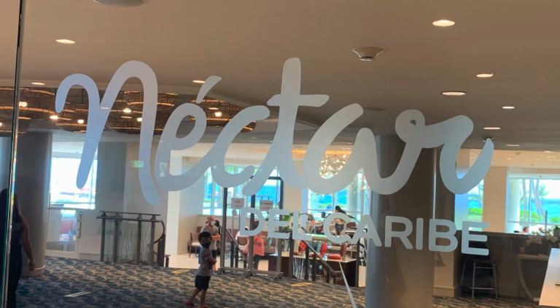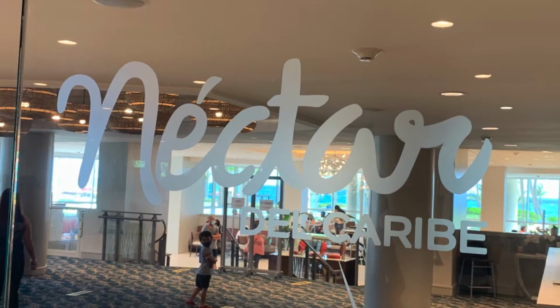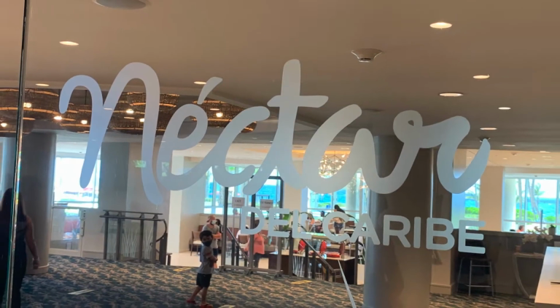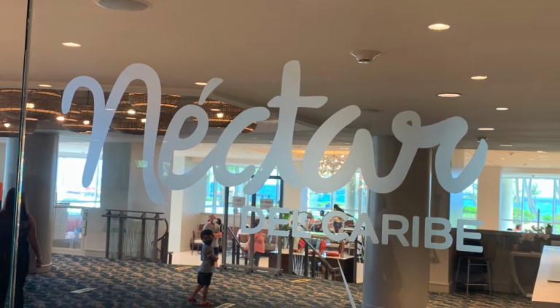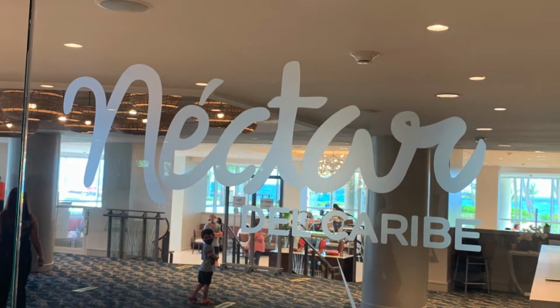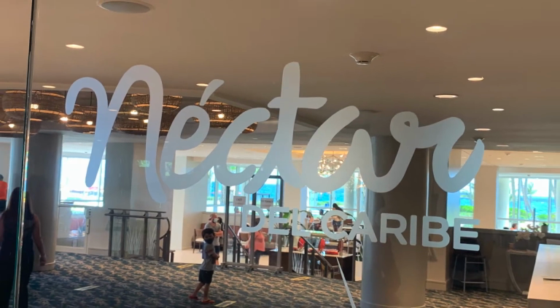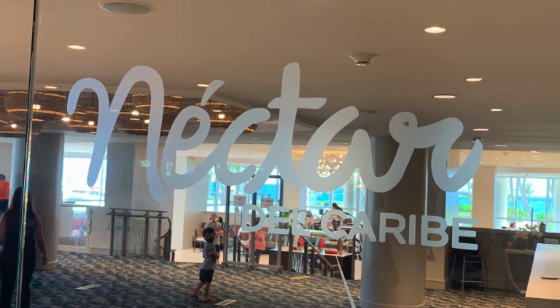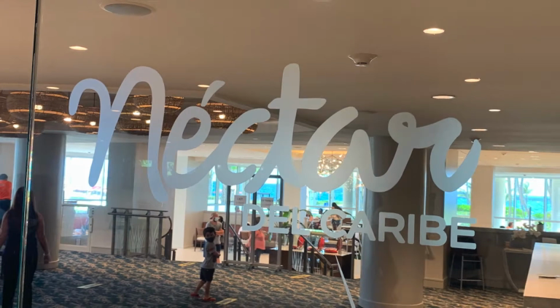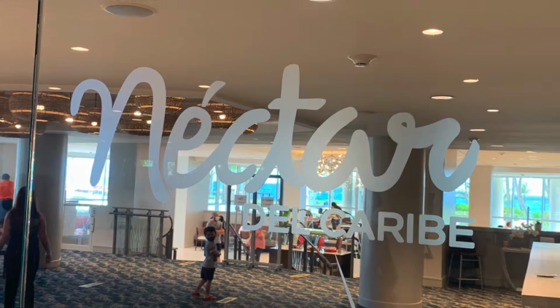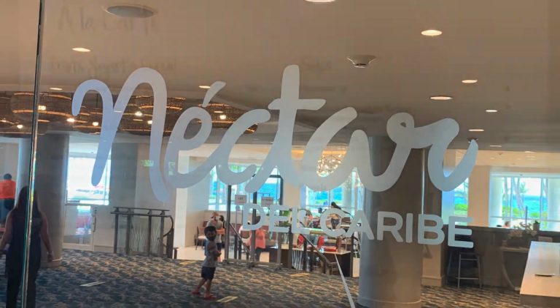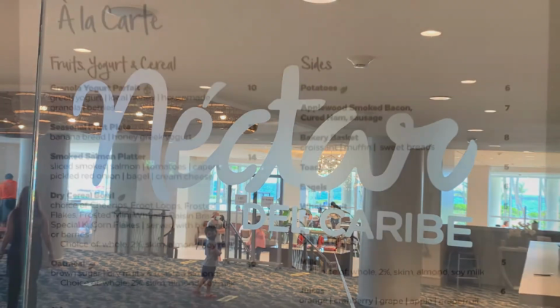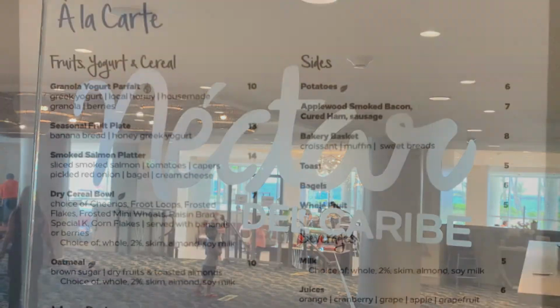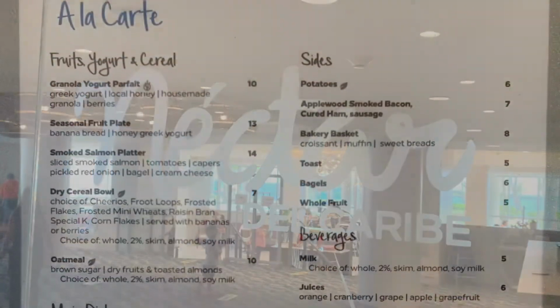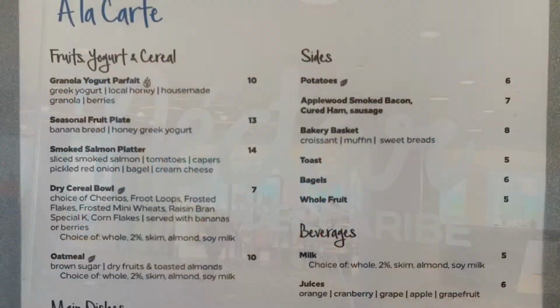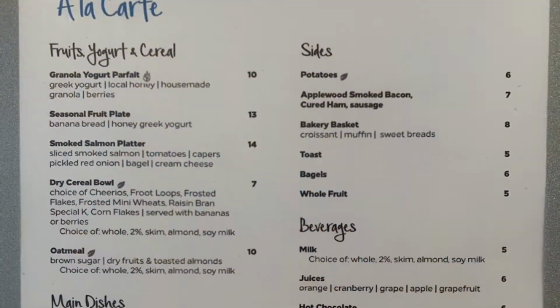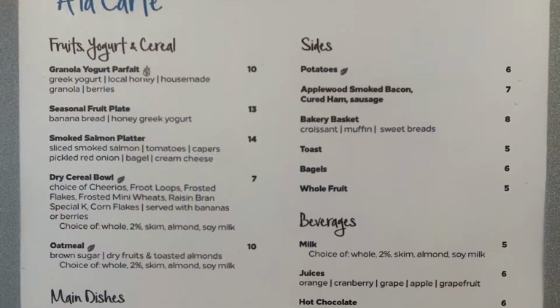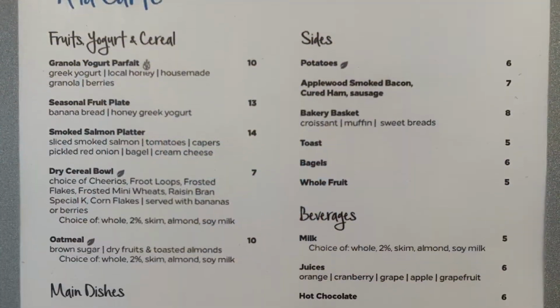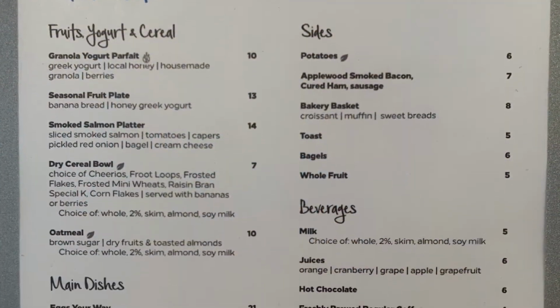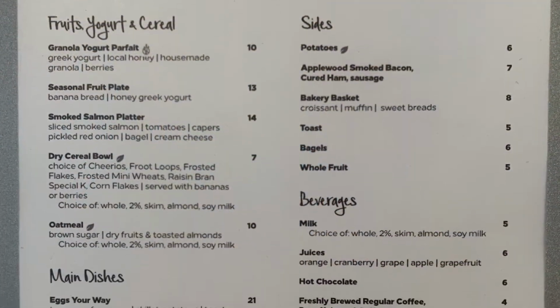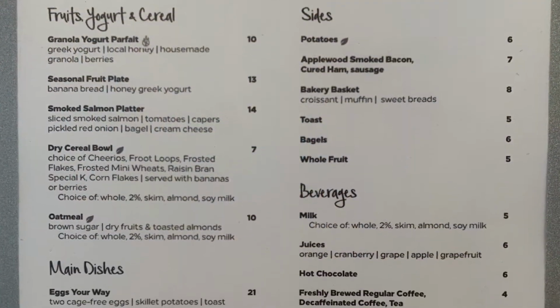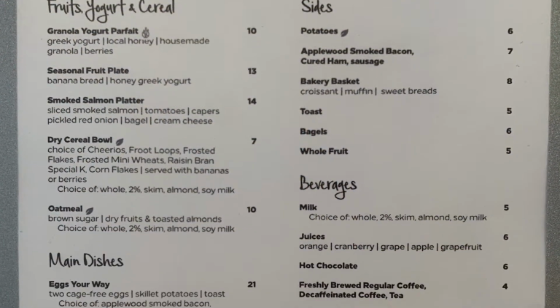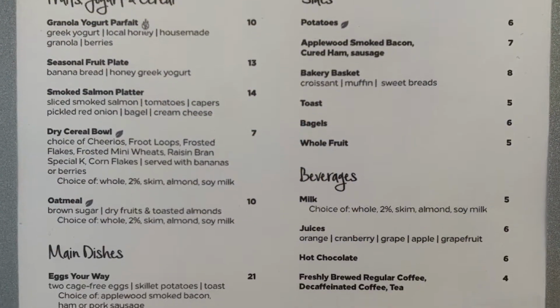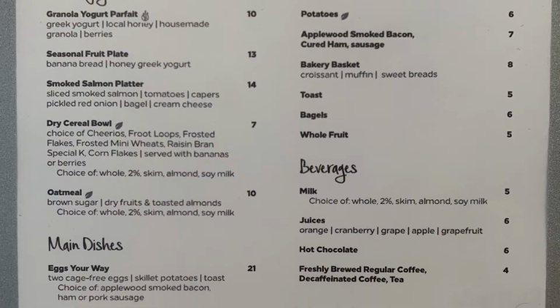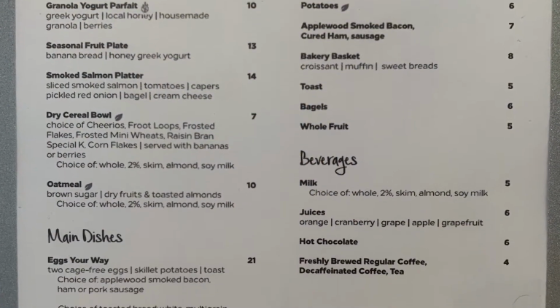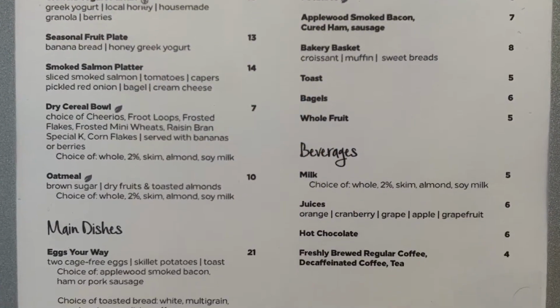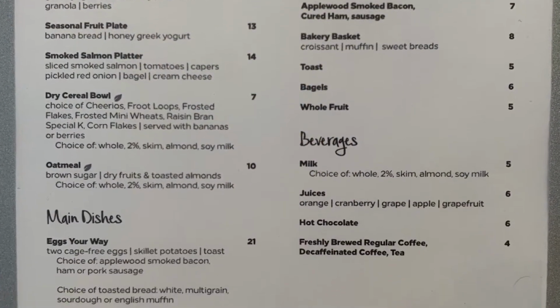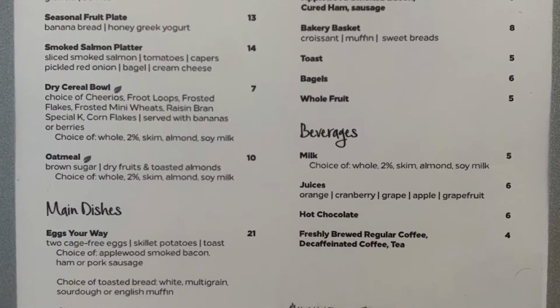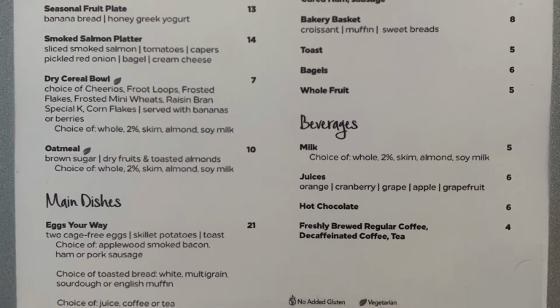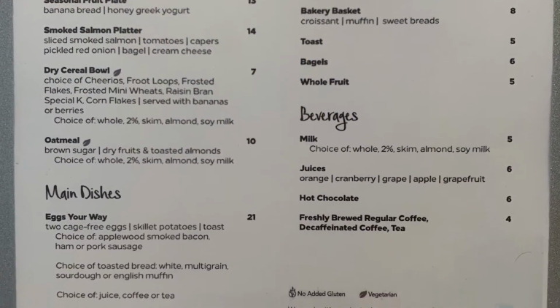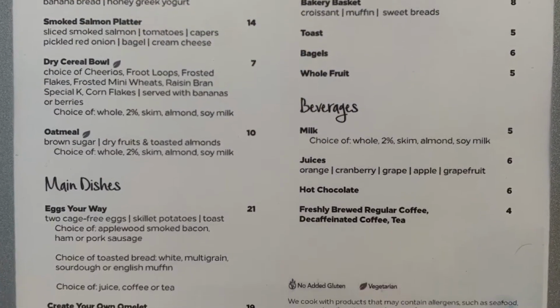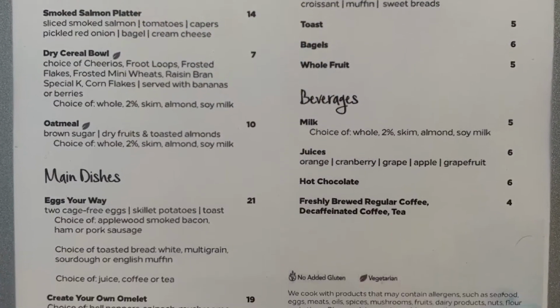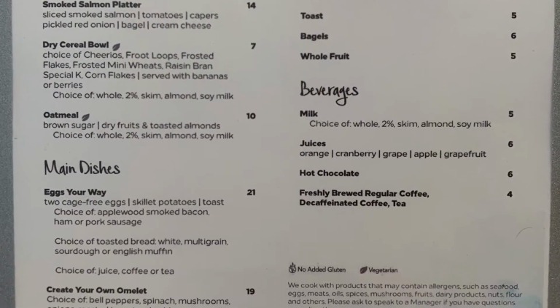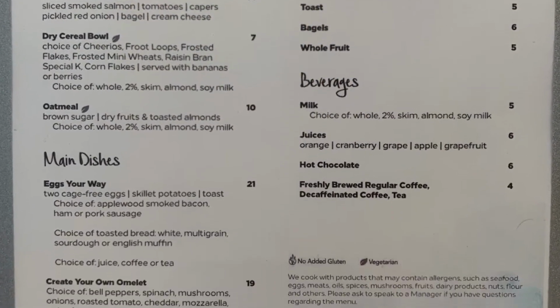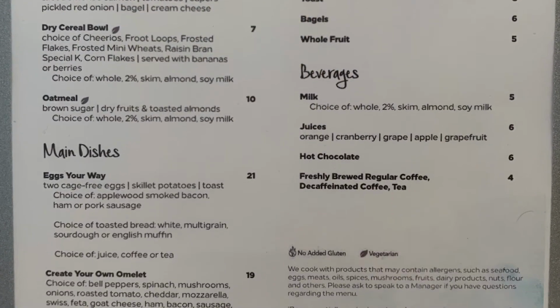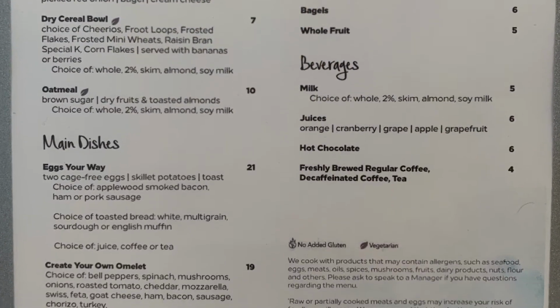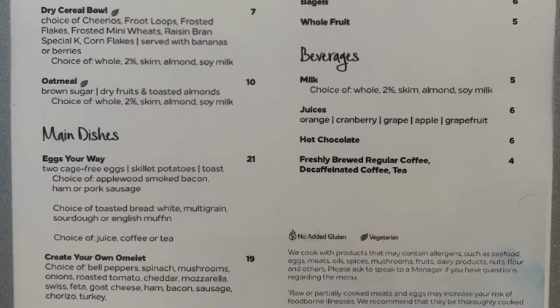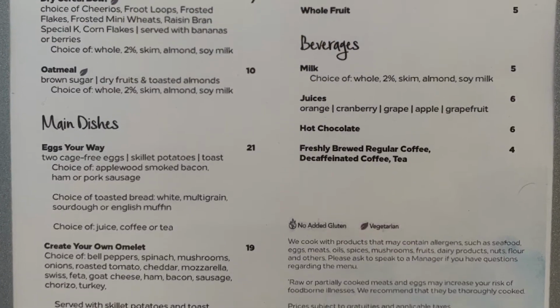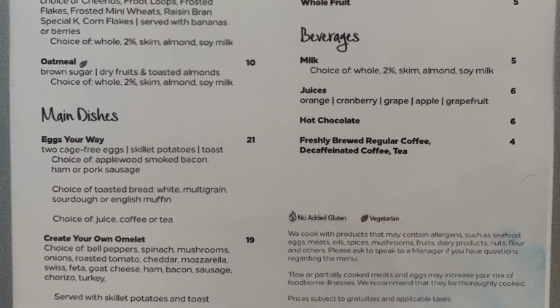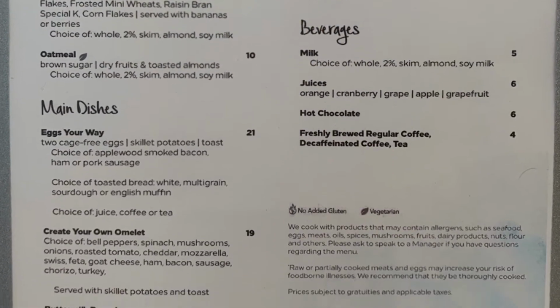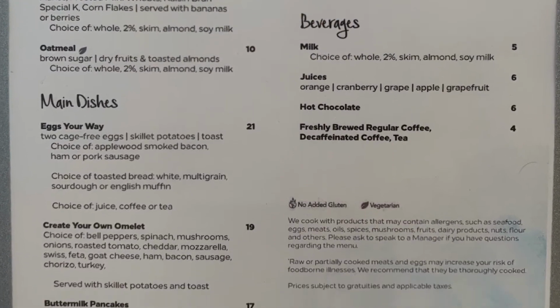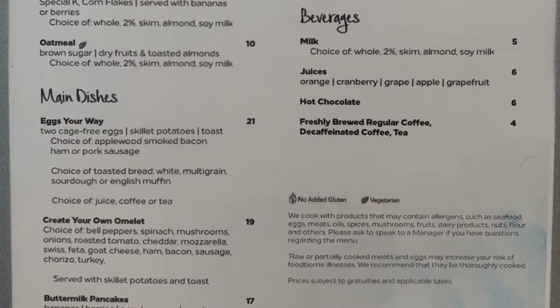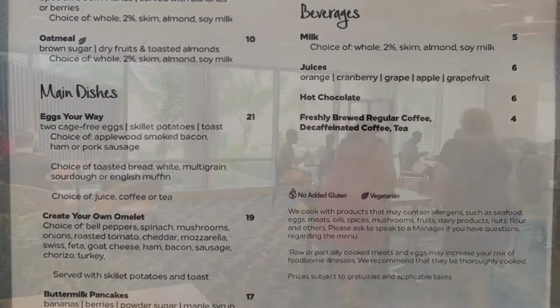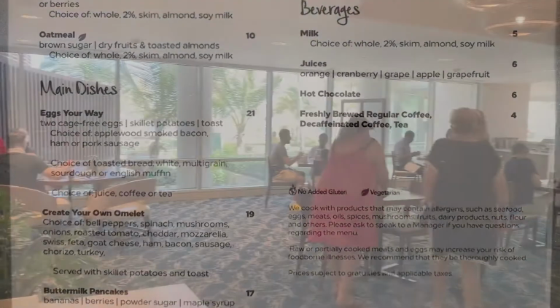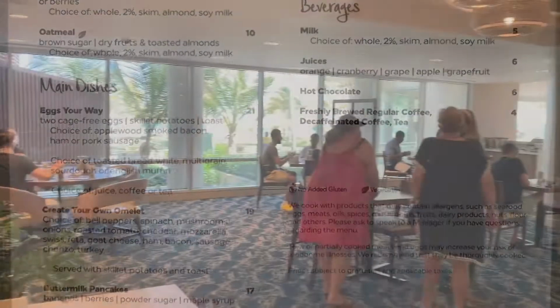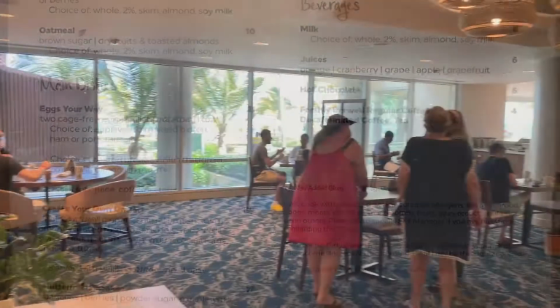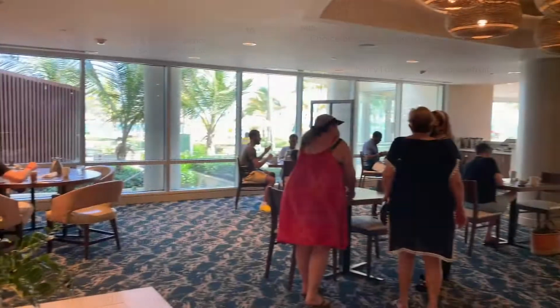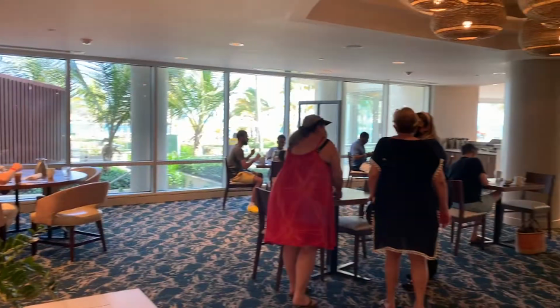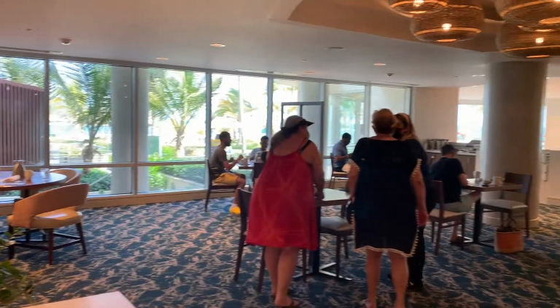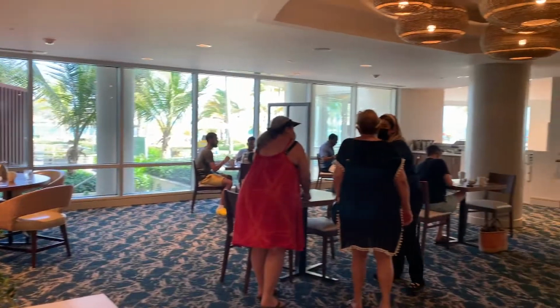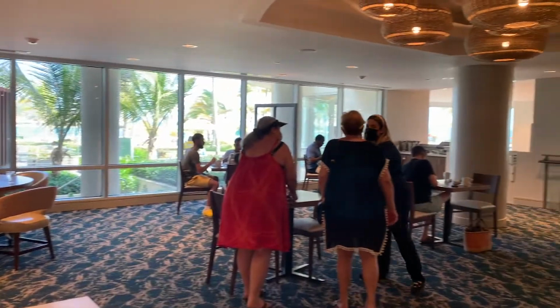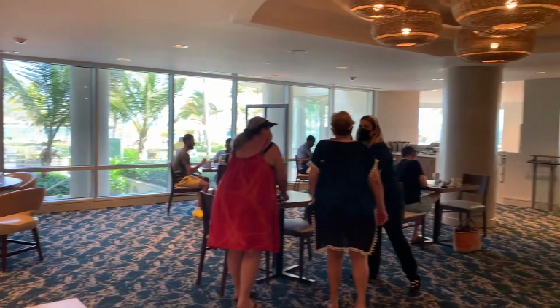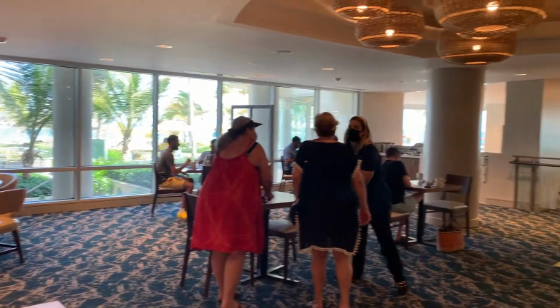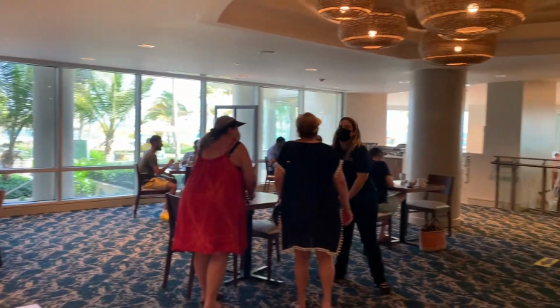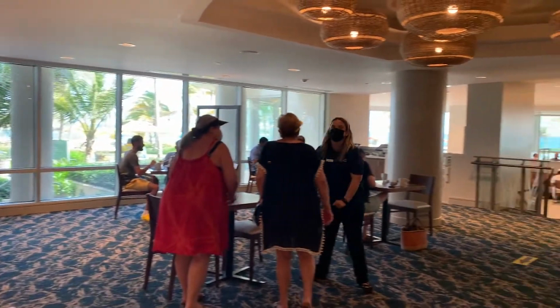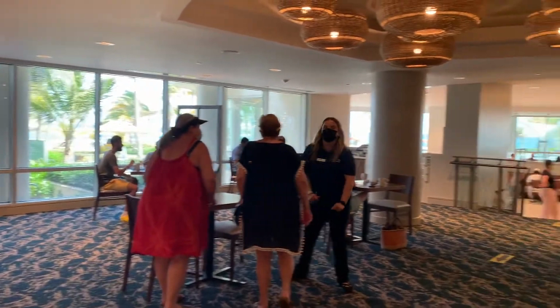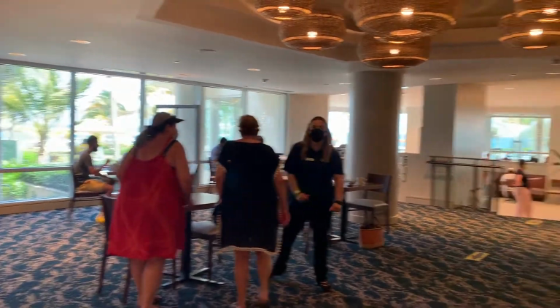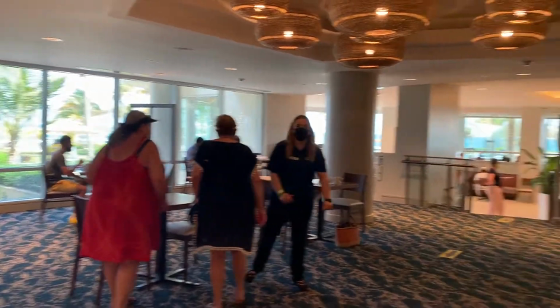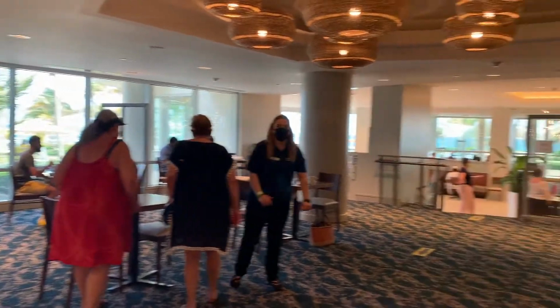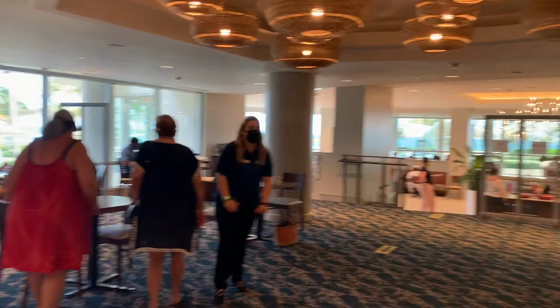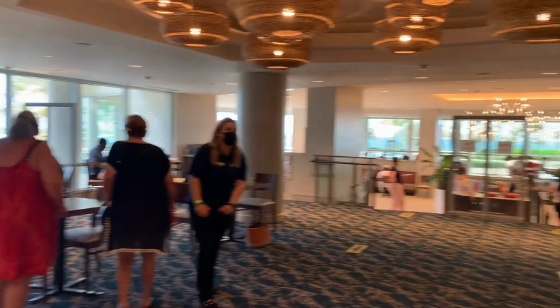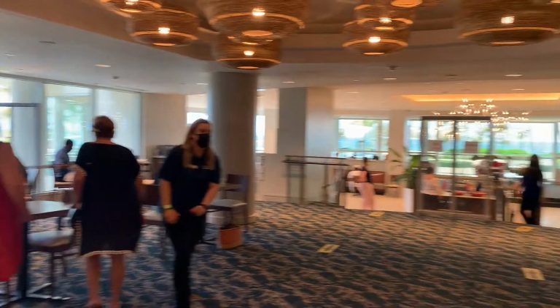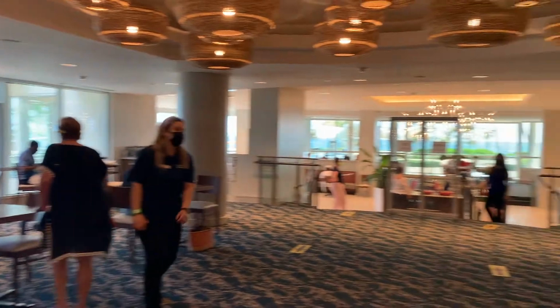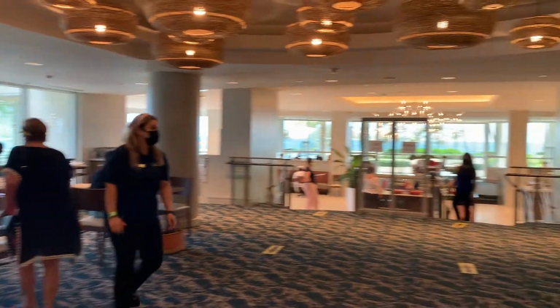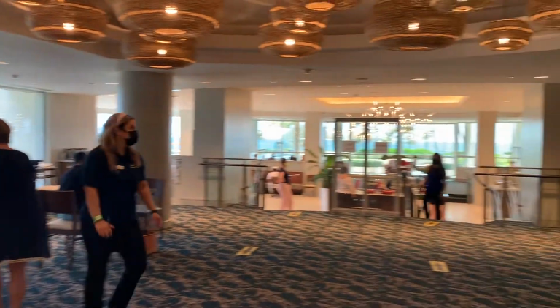Nectar is the breakfast buffet option. The staff were great to accommodate our family's dietary needs.